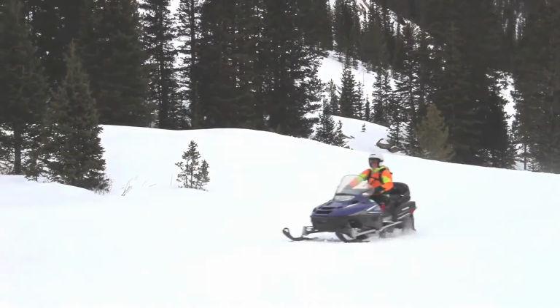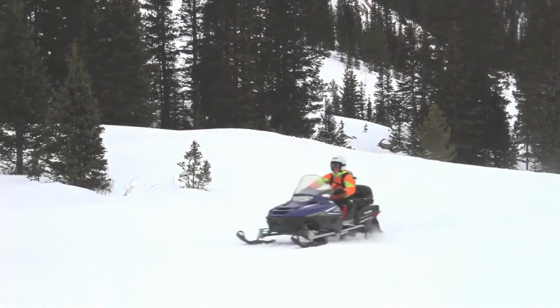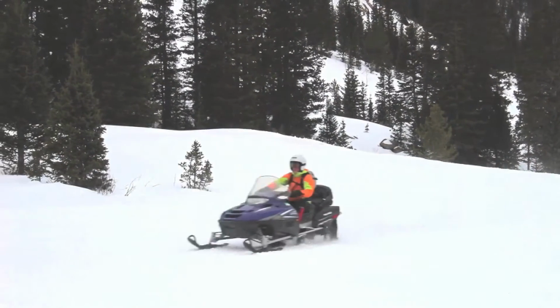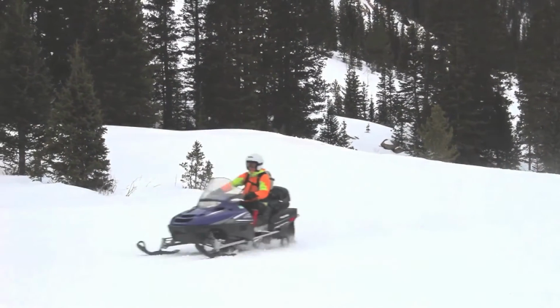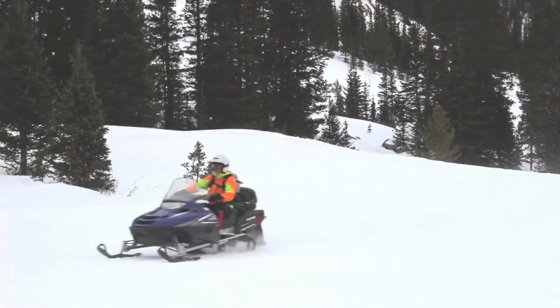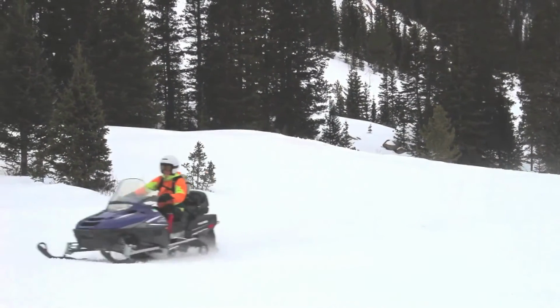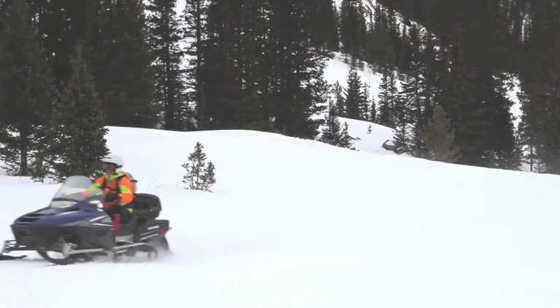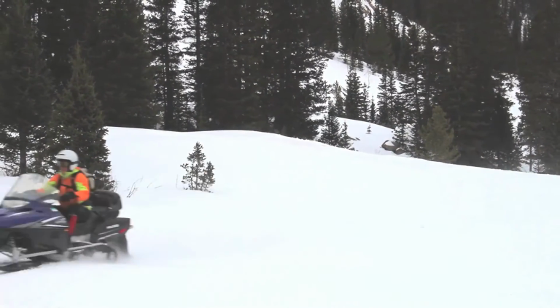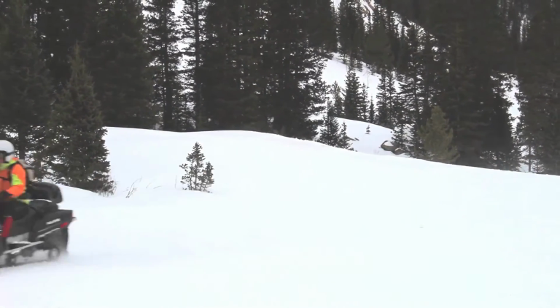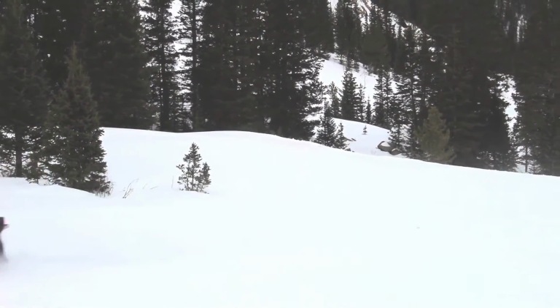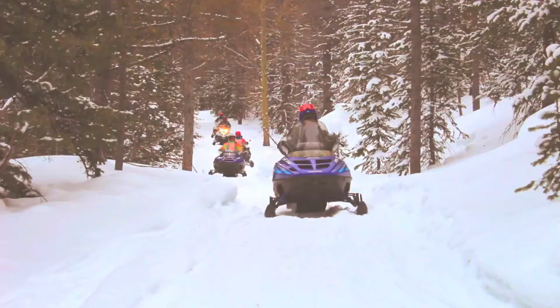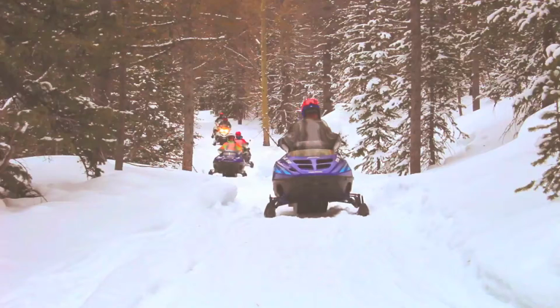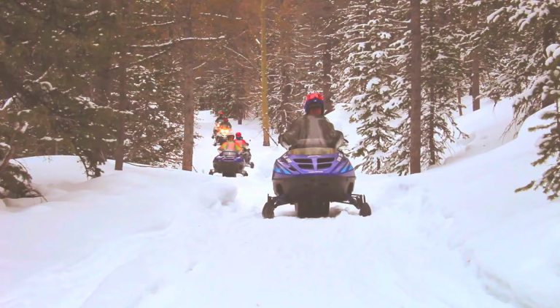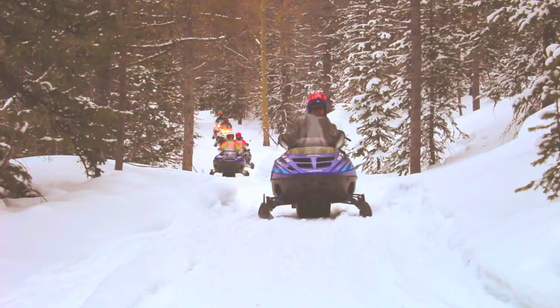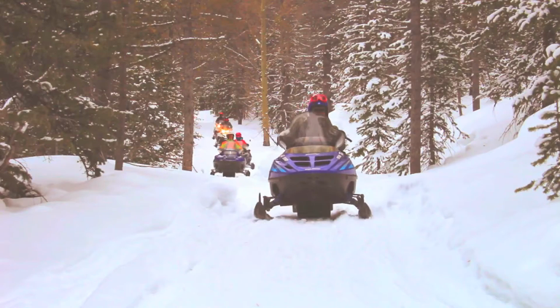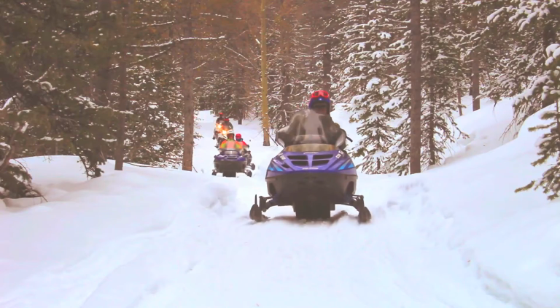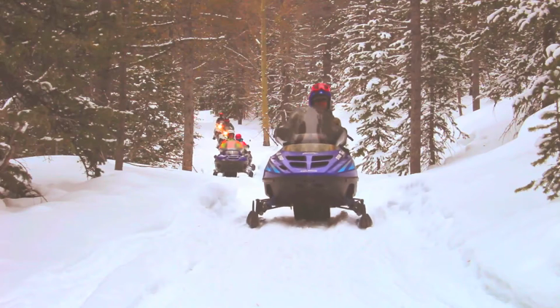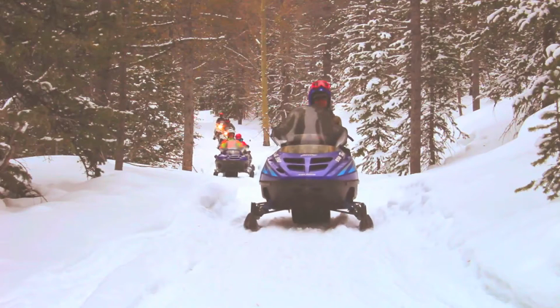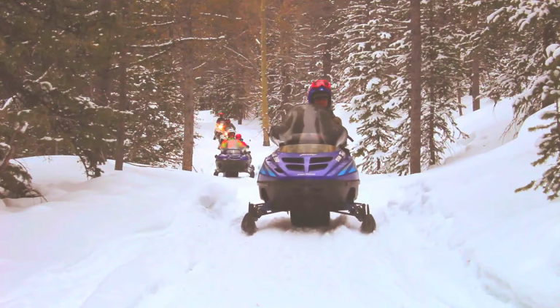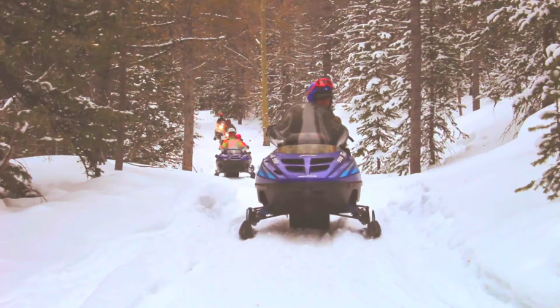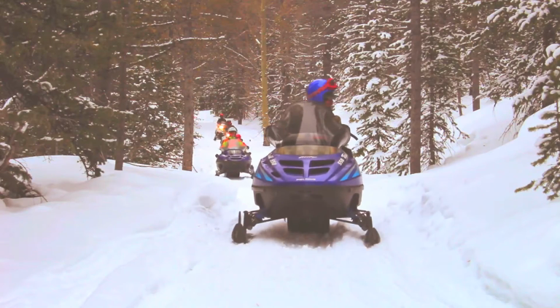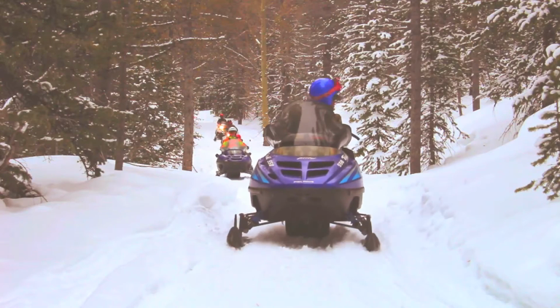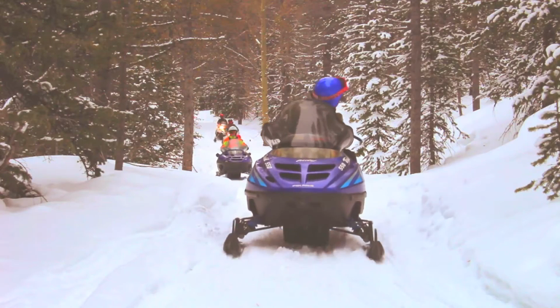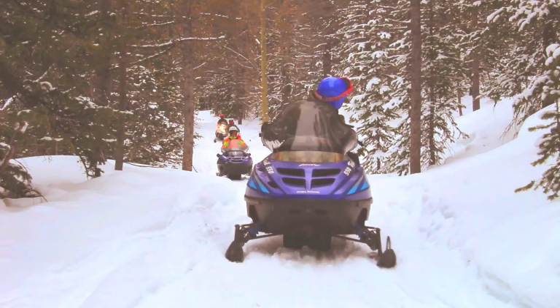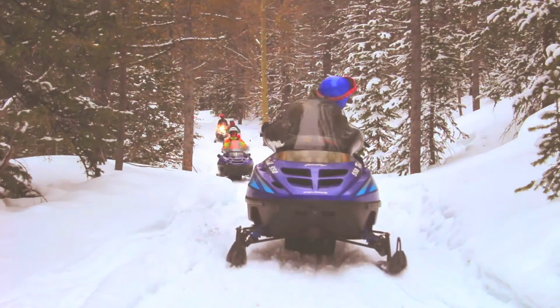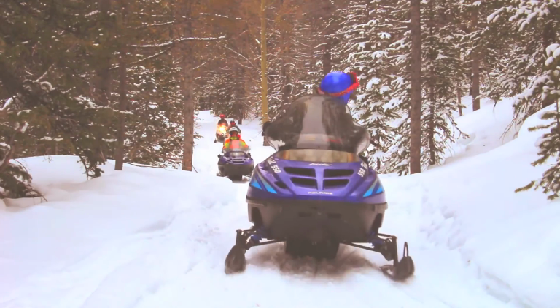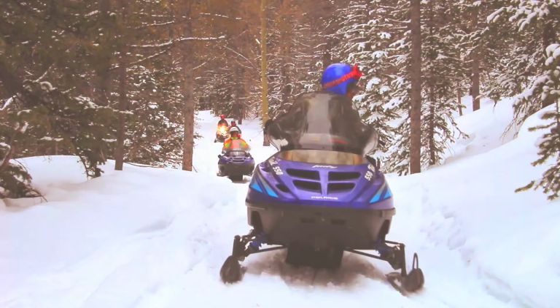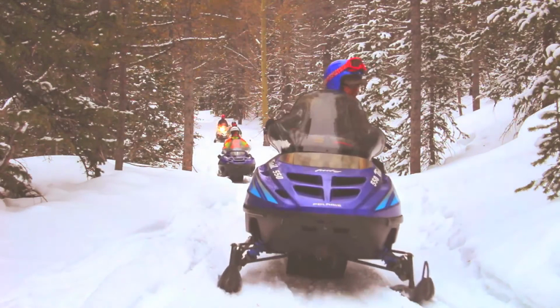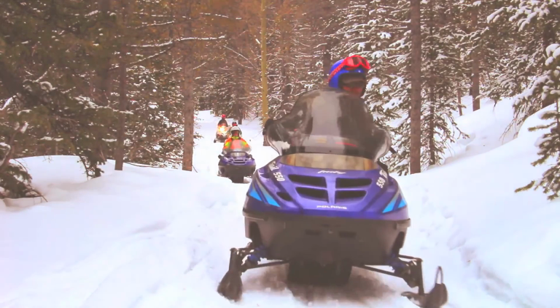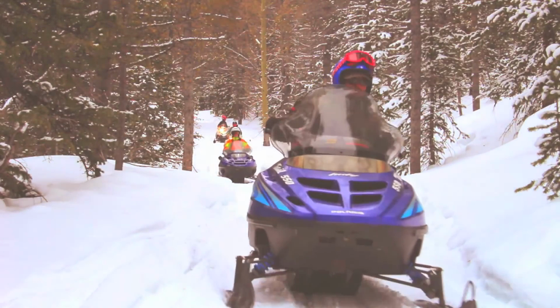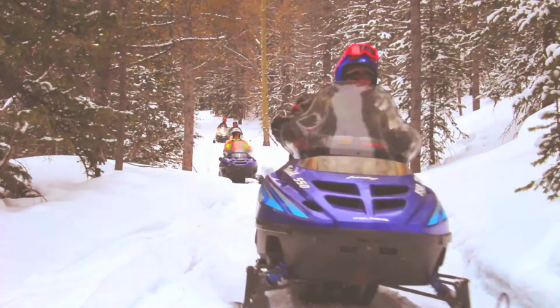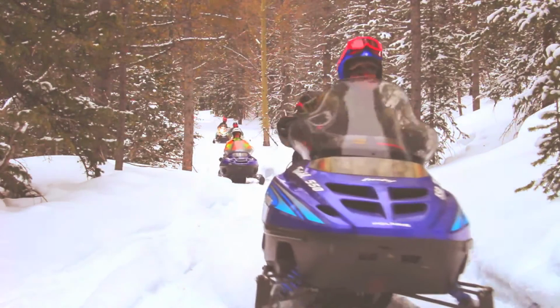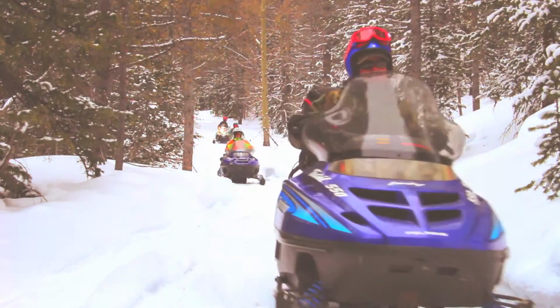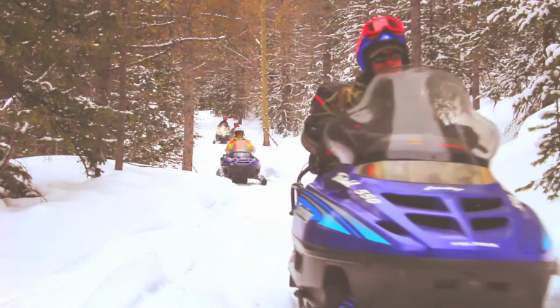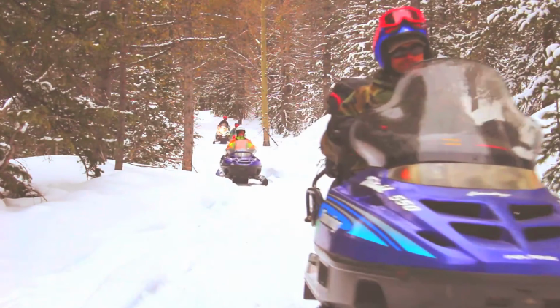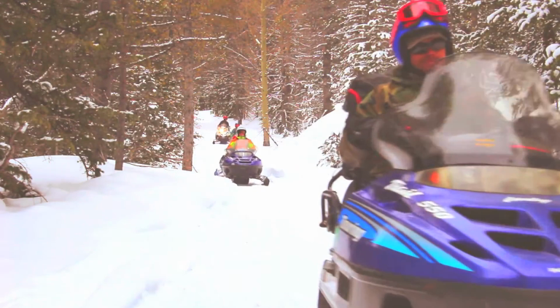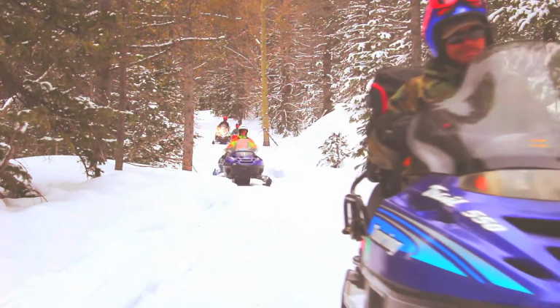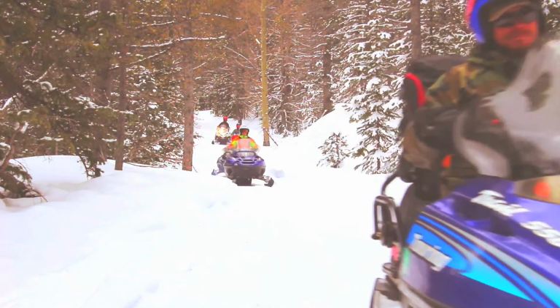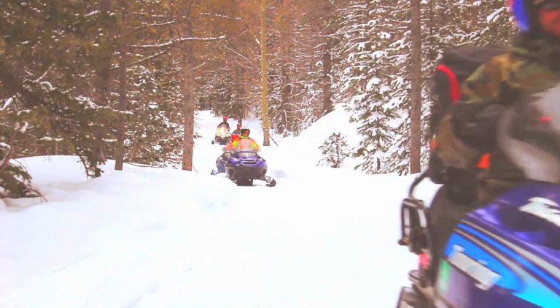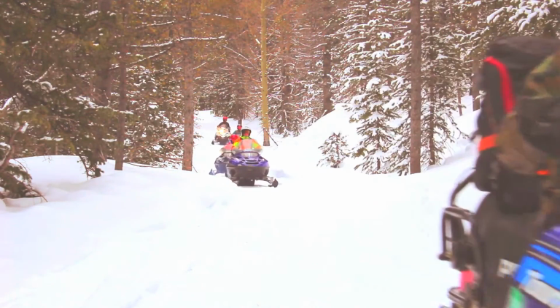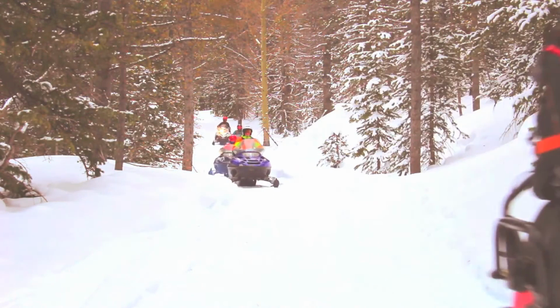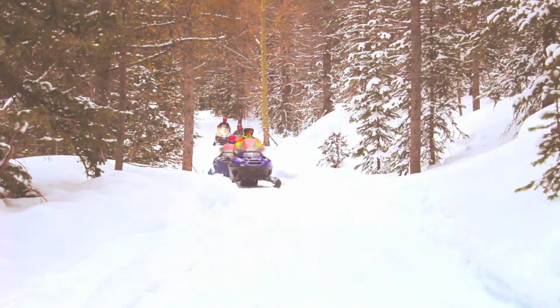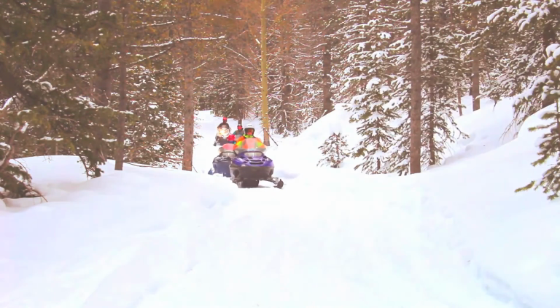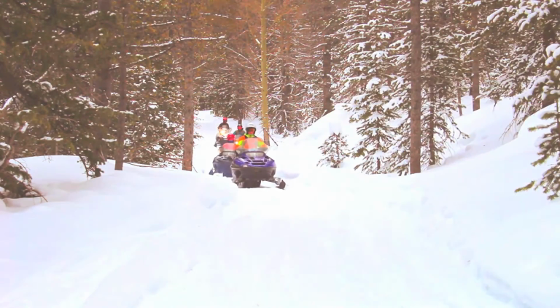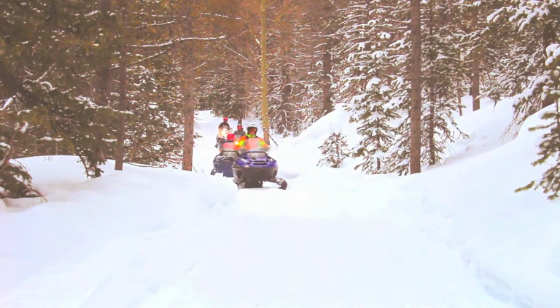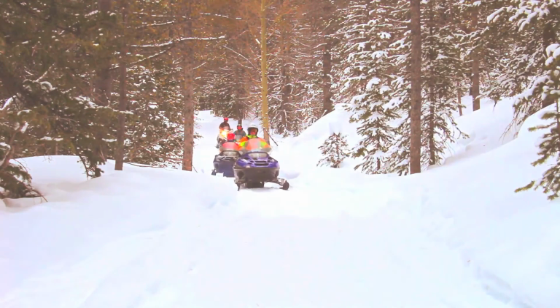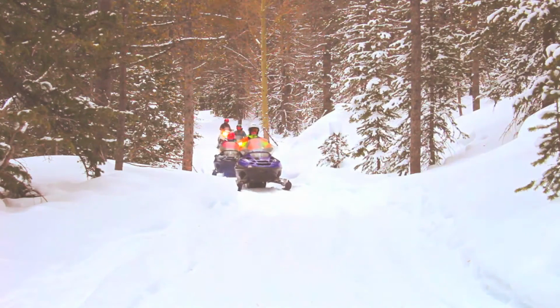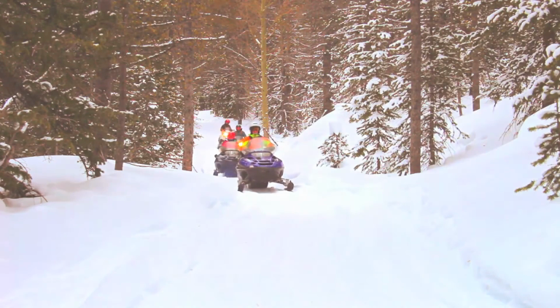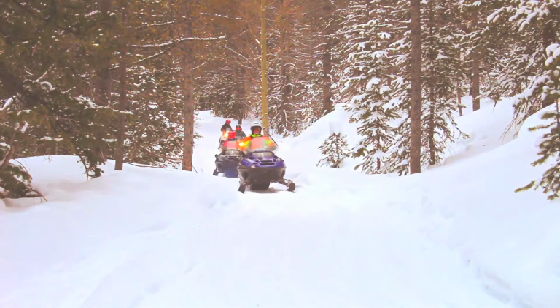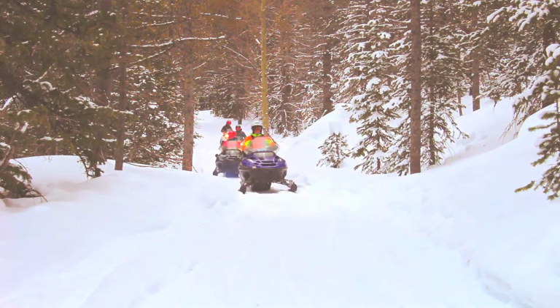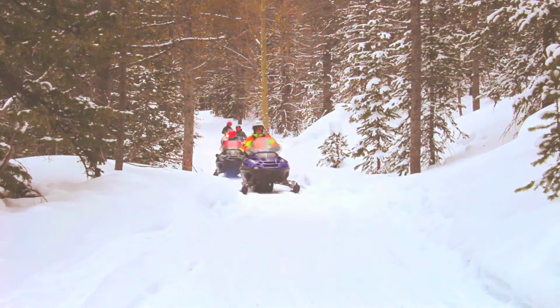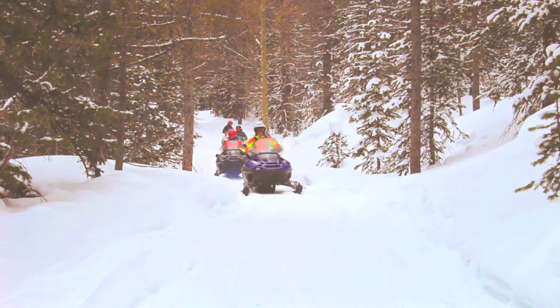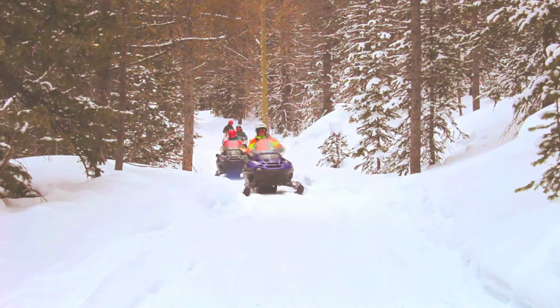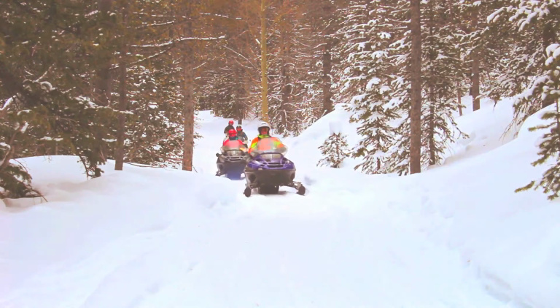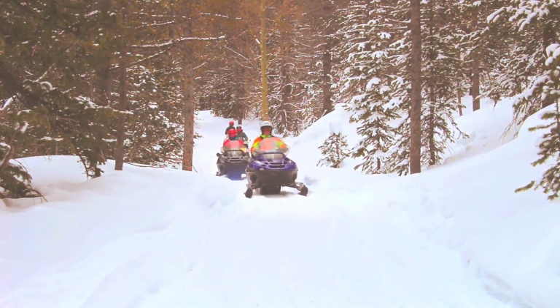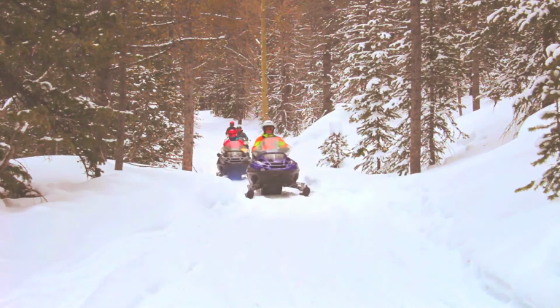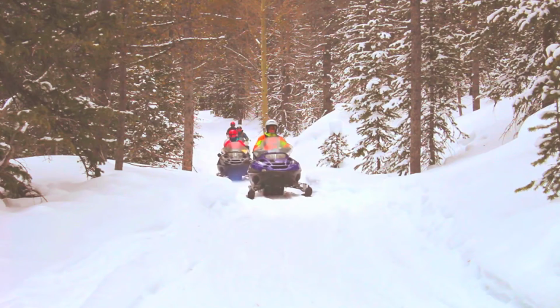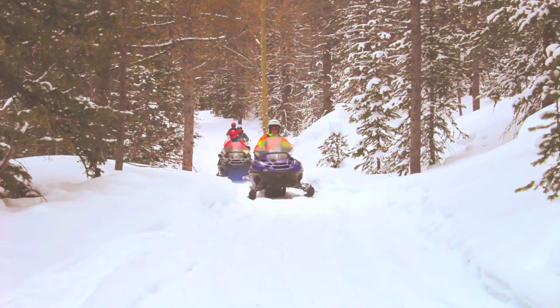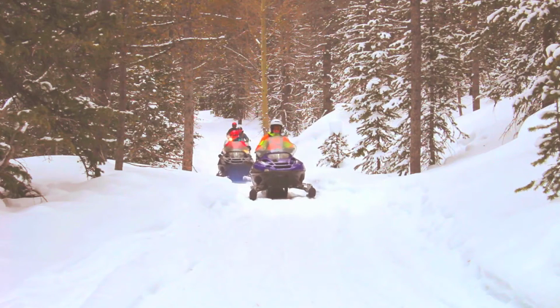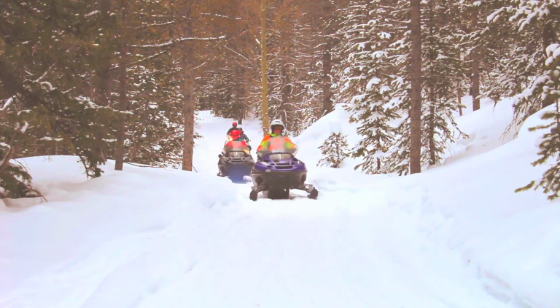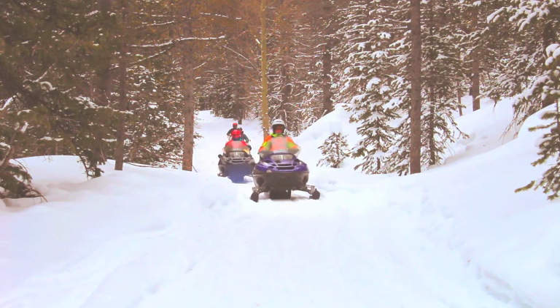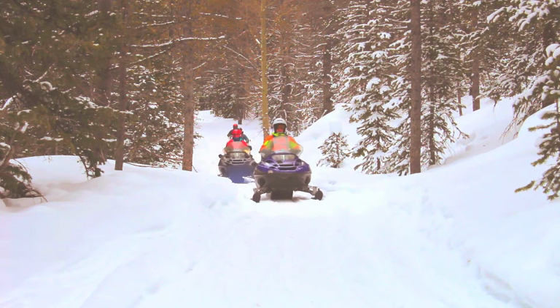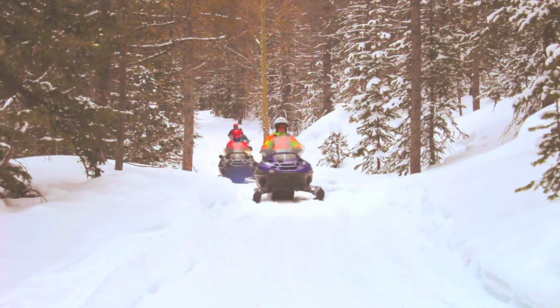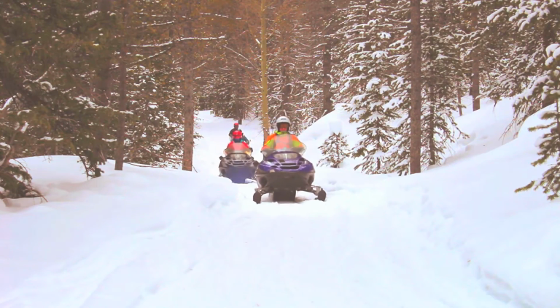At Monarch Snowmobile Tours, we do offer rental machines here, but we primarily do guided tours. We prefer to do guided trips.